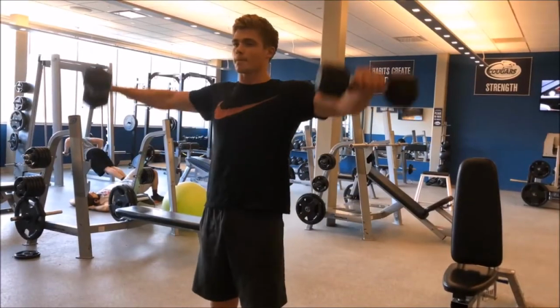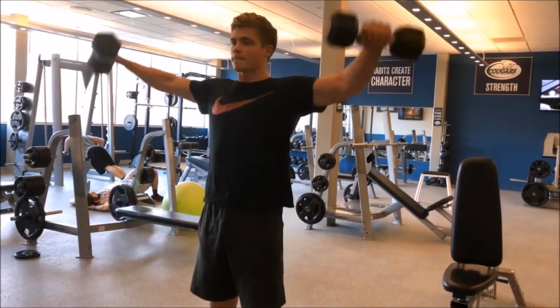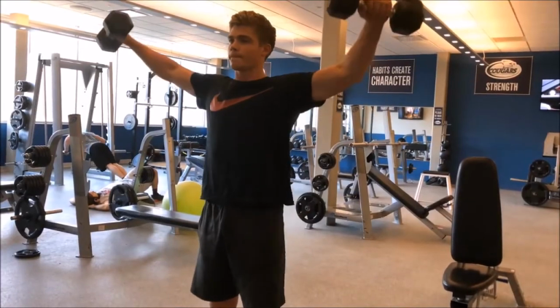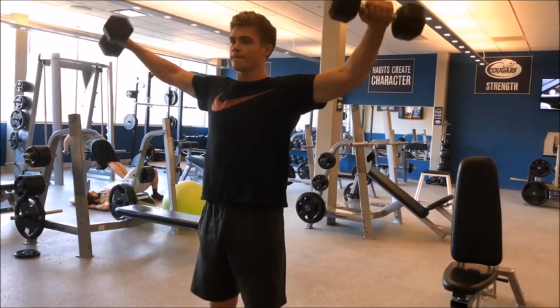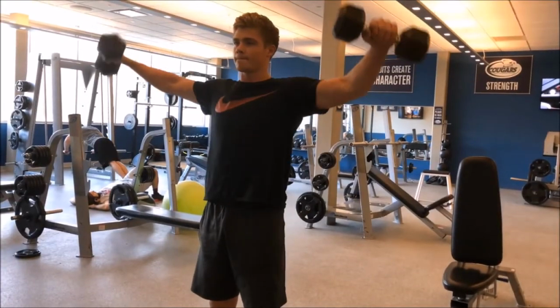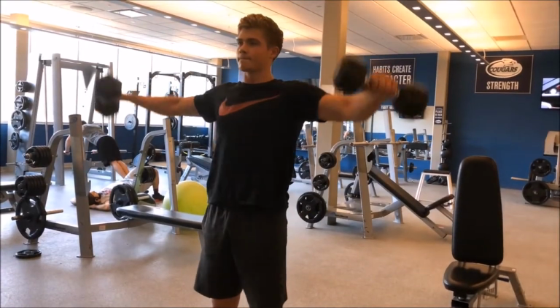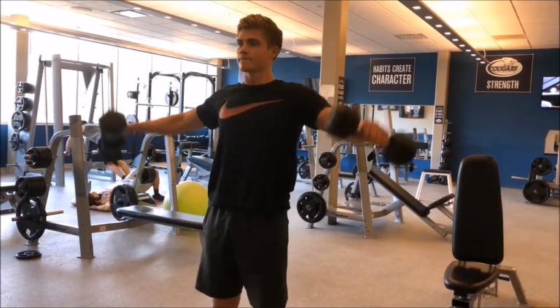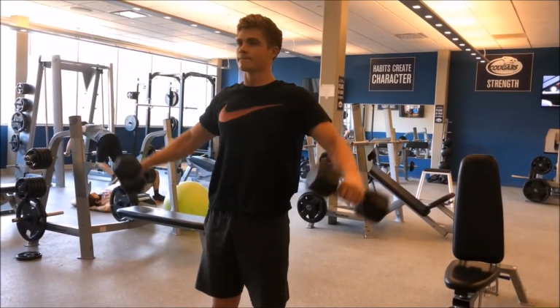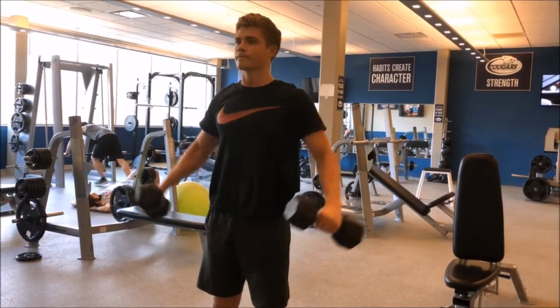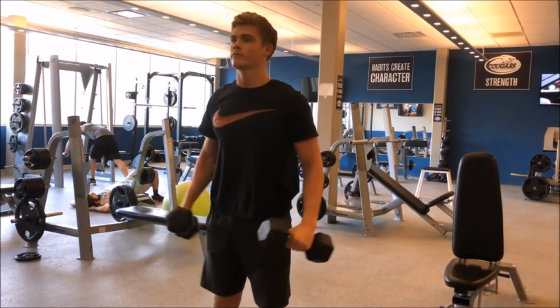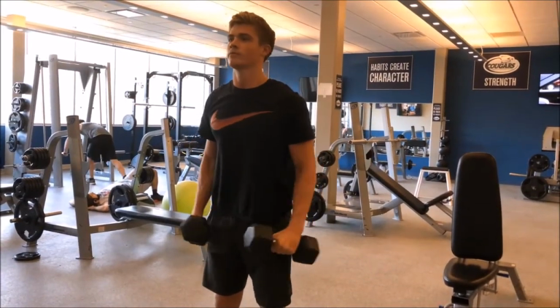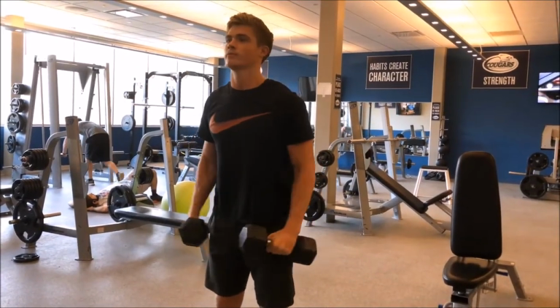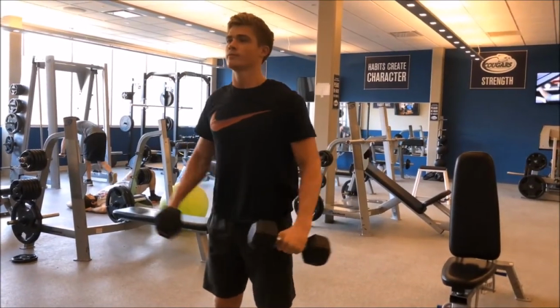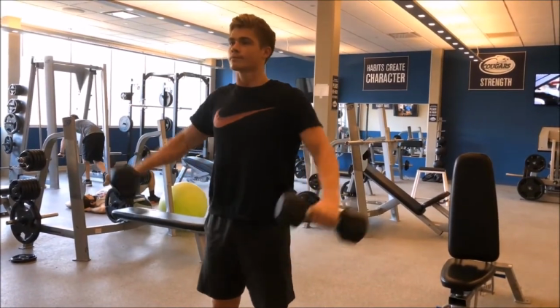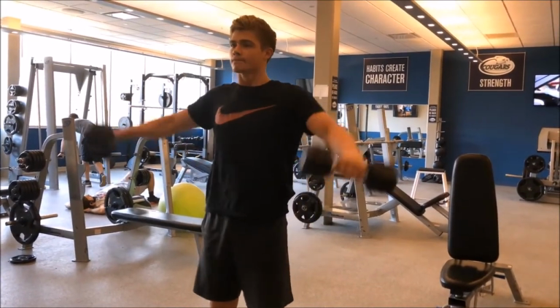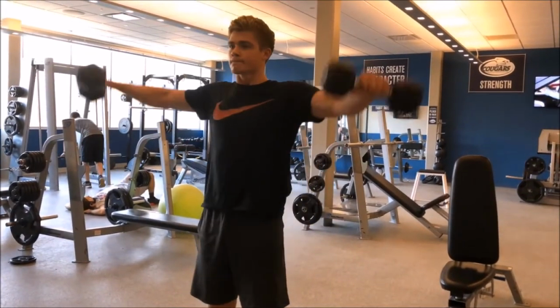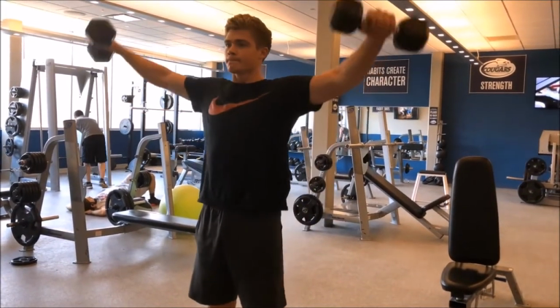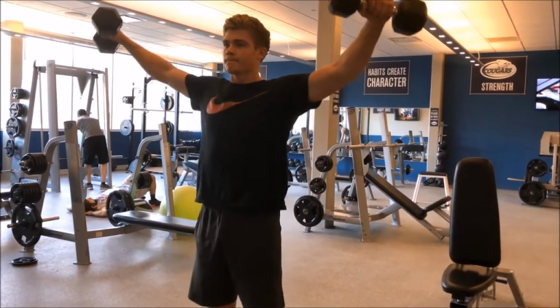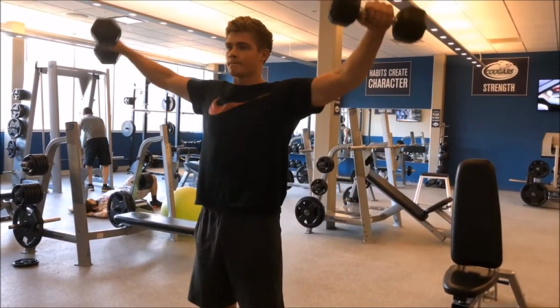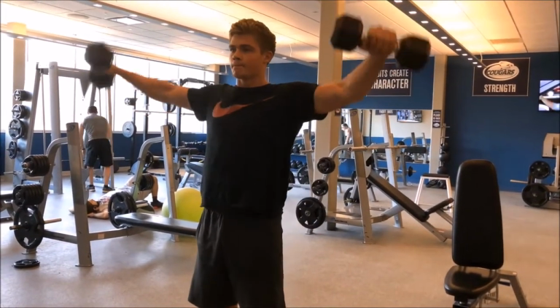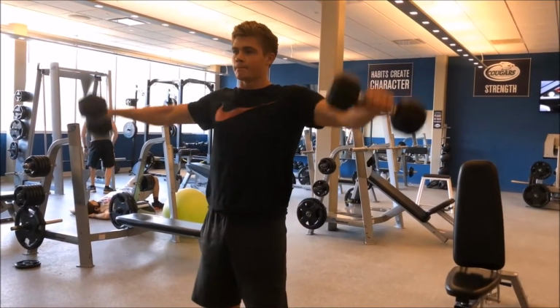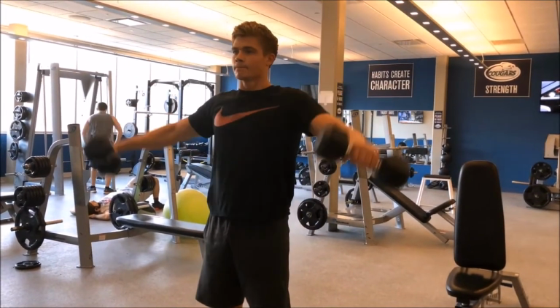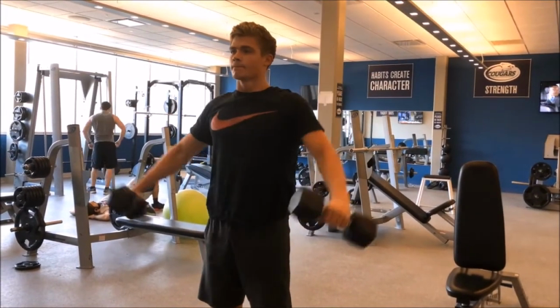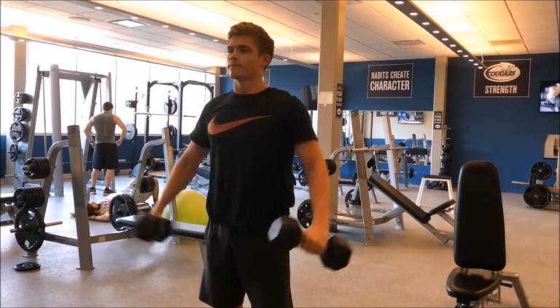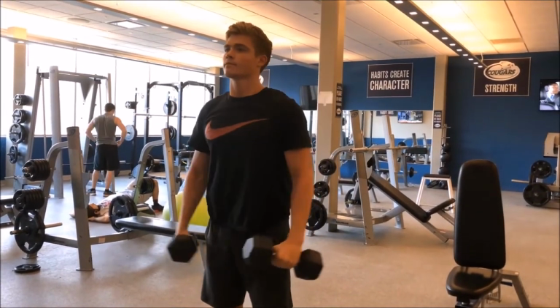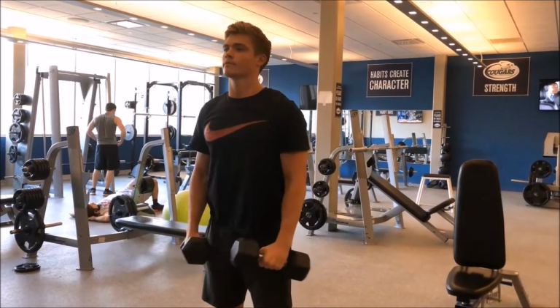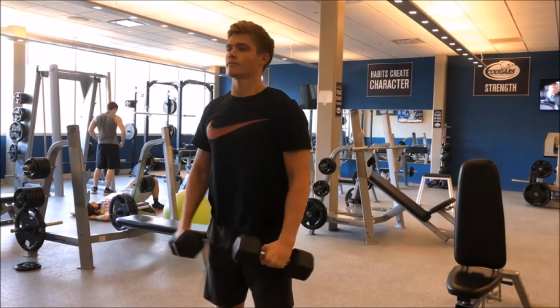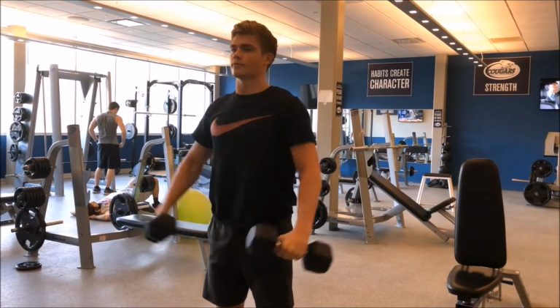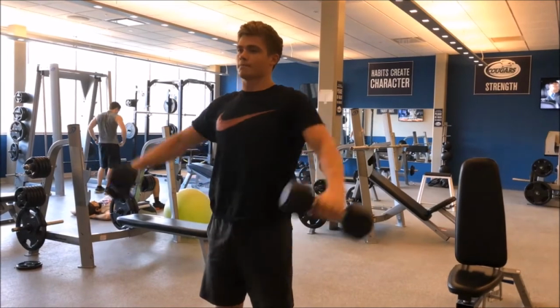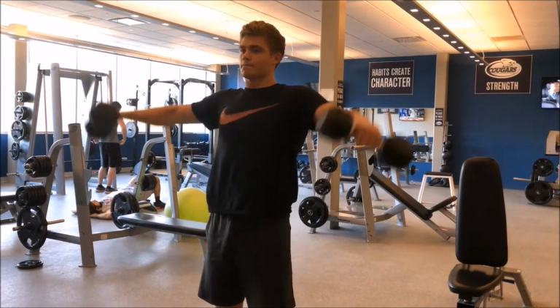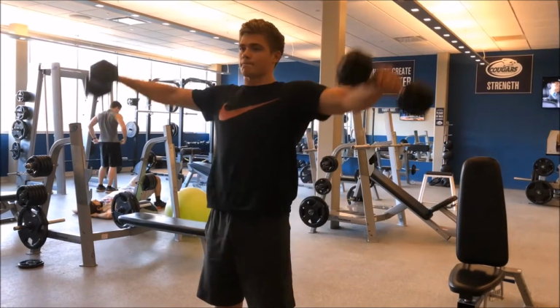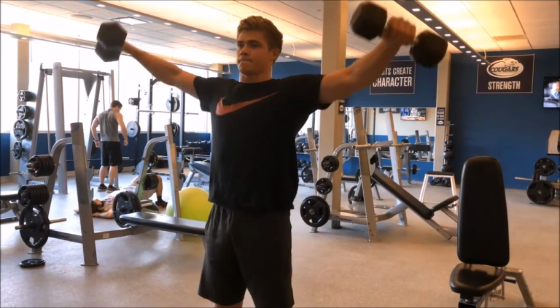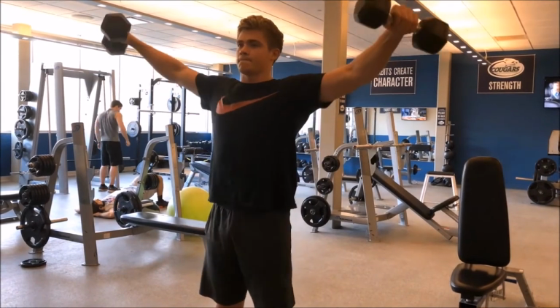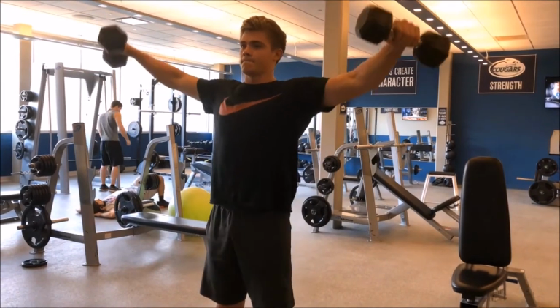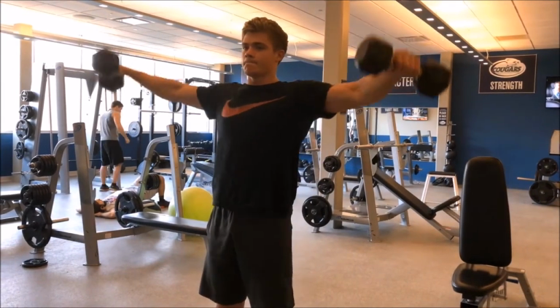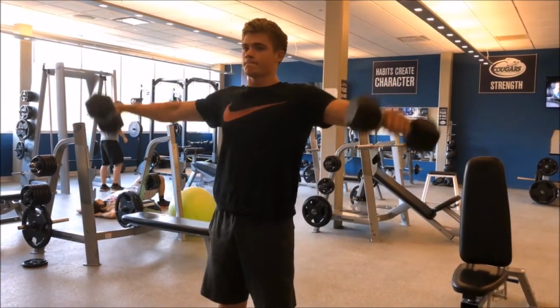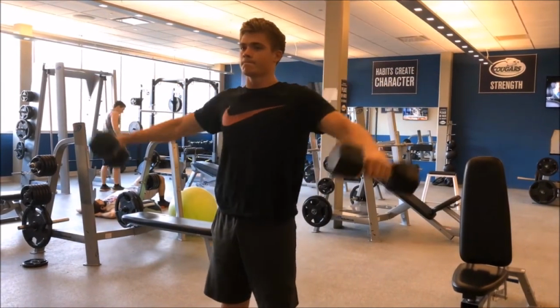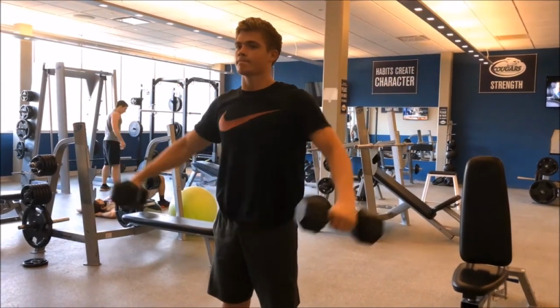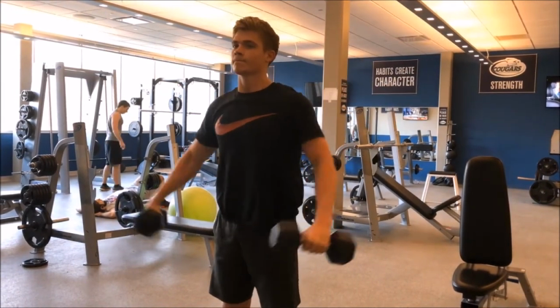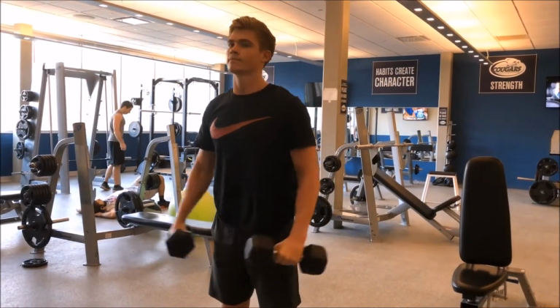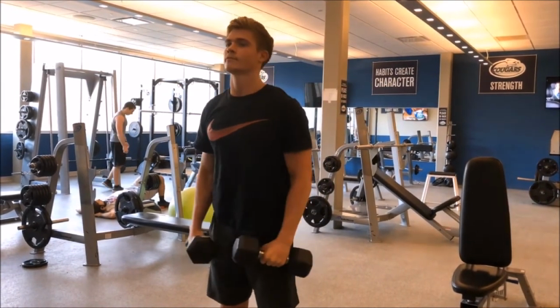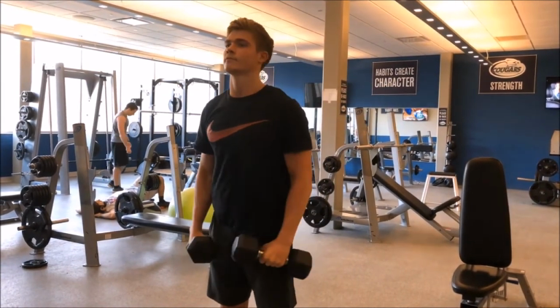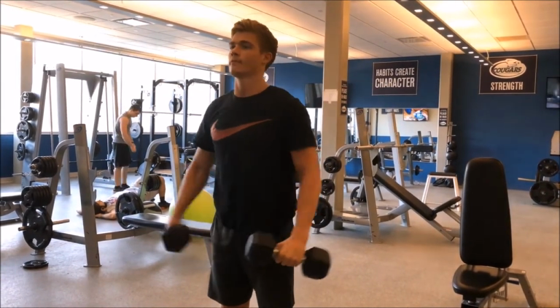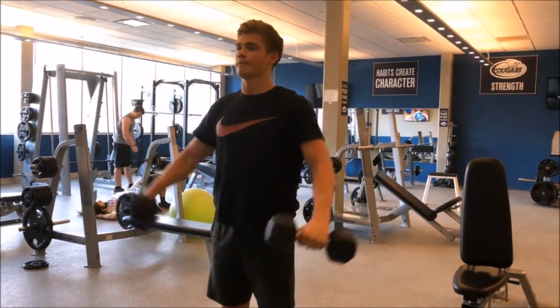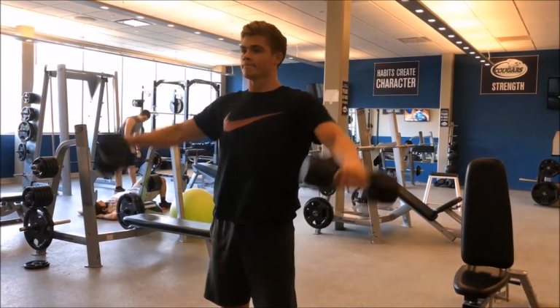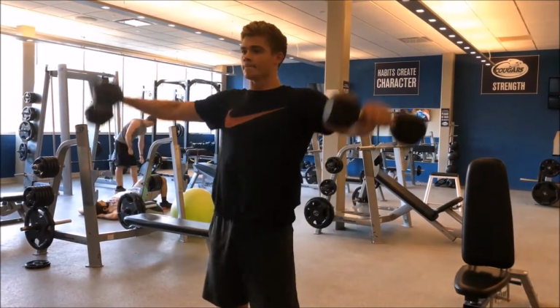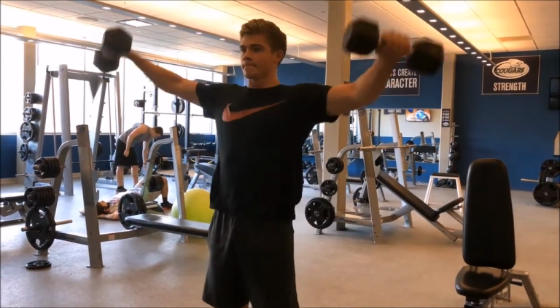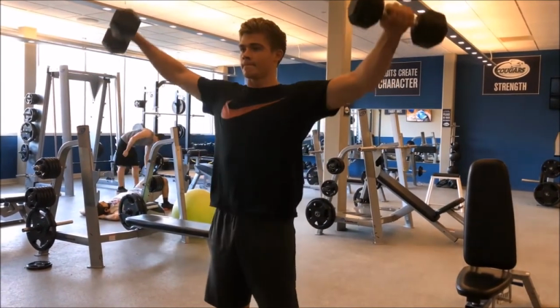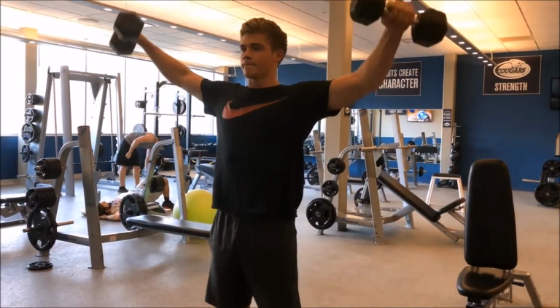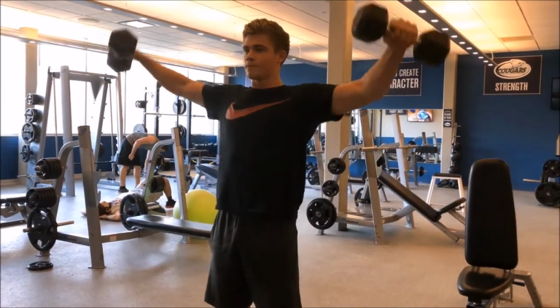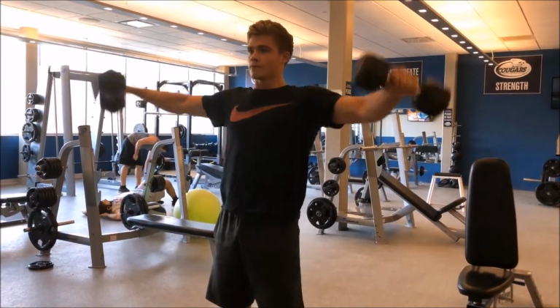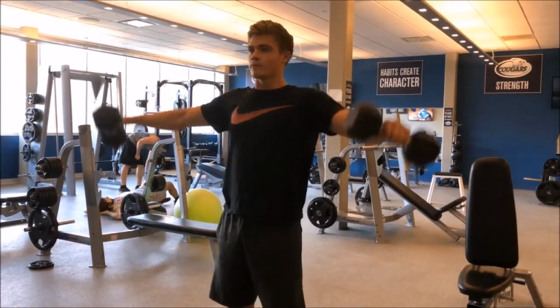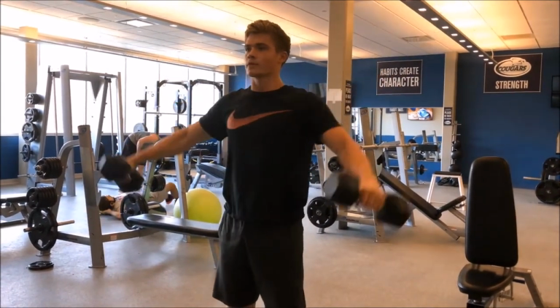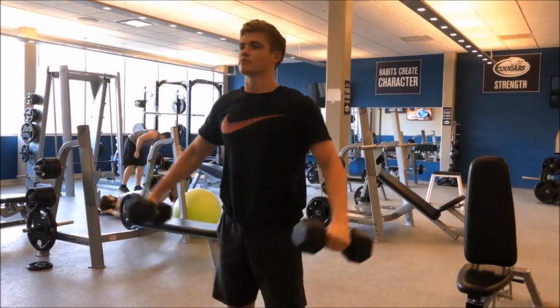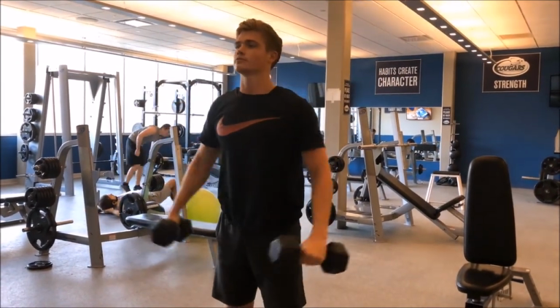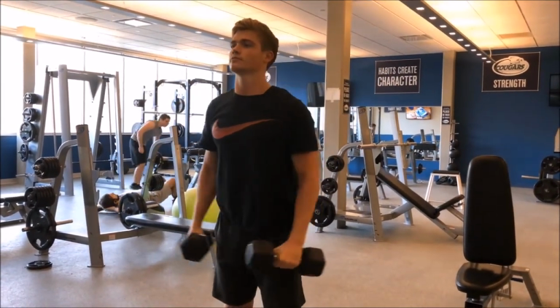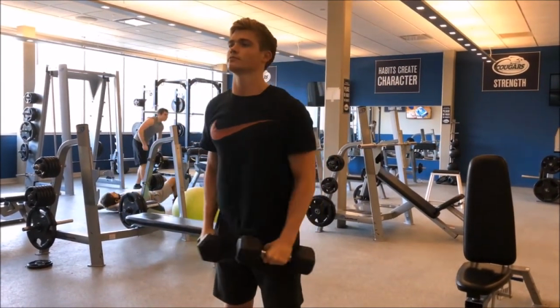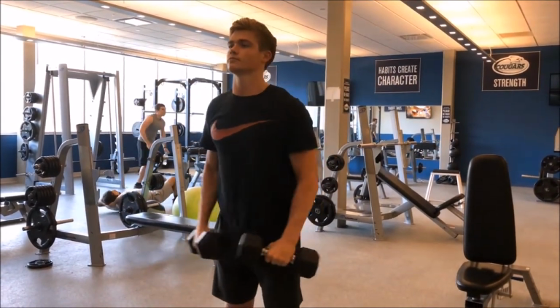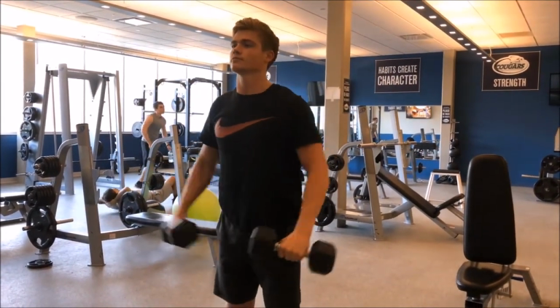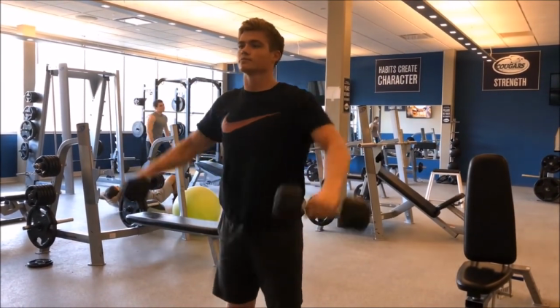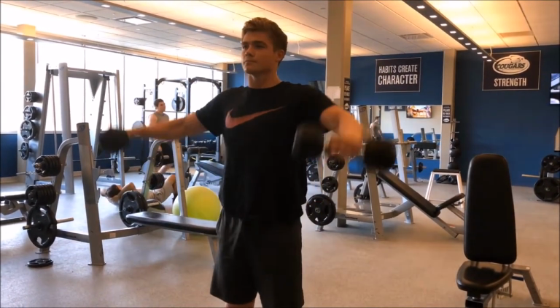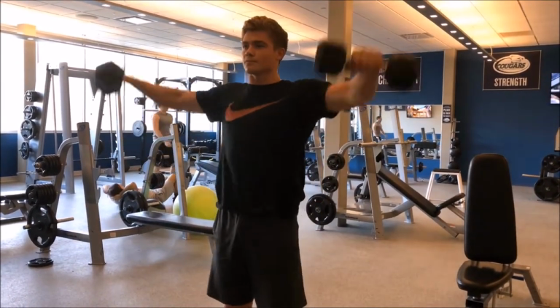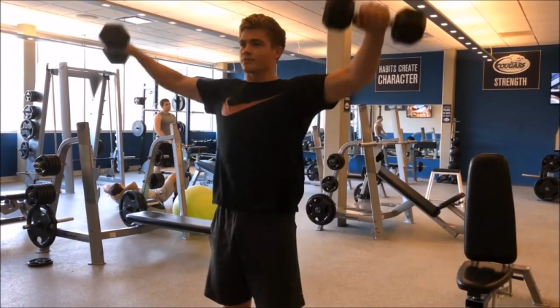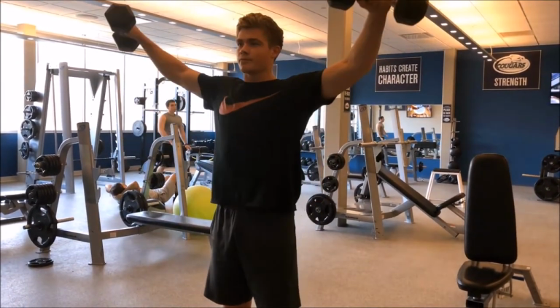Here is the dumbbell lateral raise, which really targets the deltoids and just really makes for a bulky shoulder.